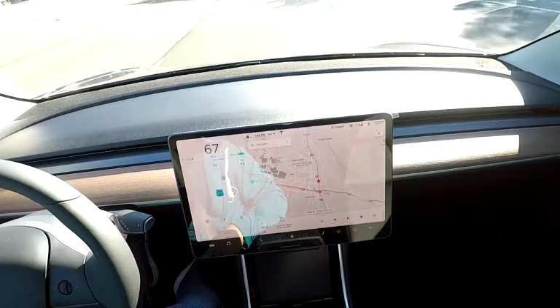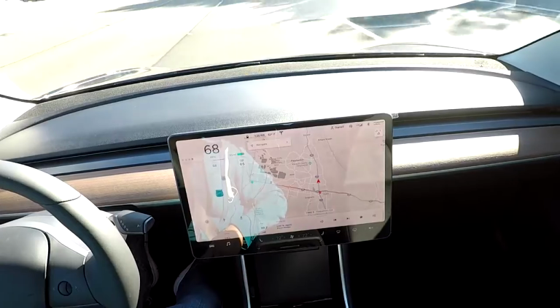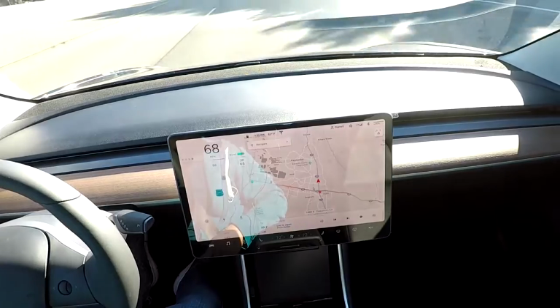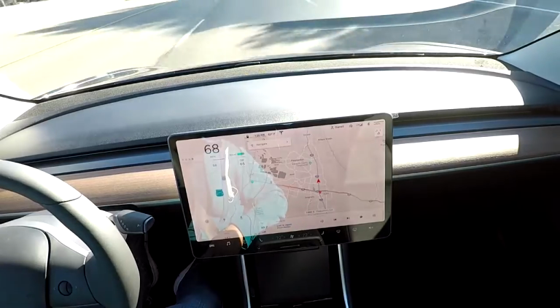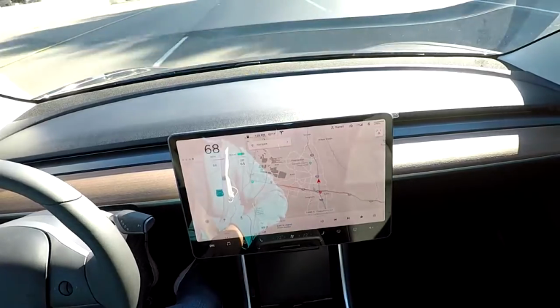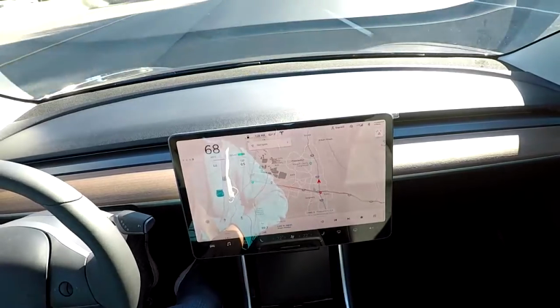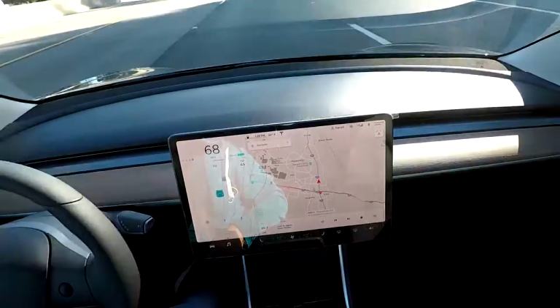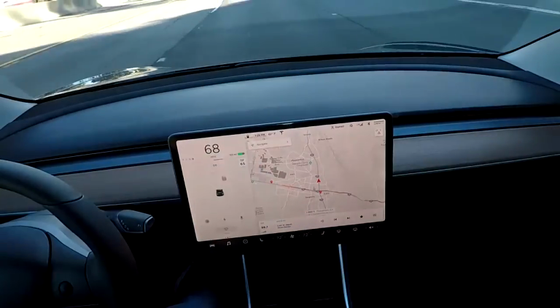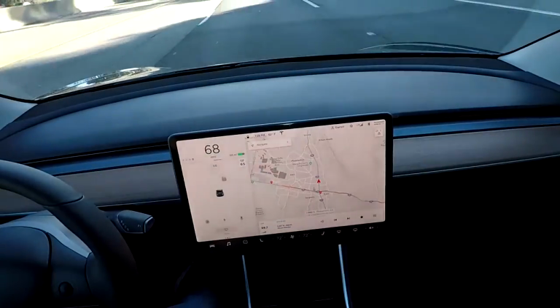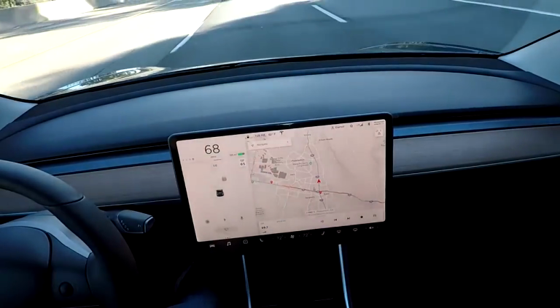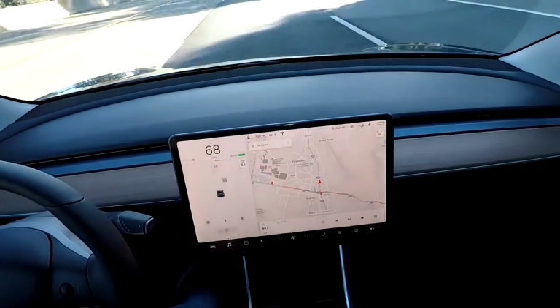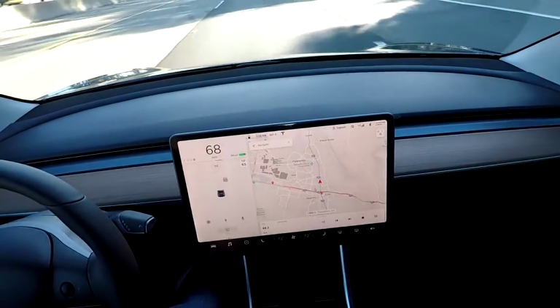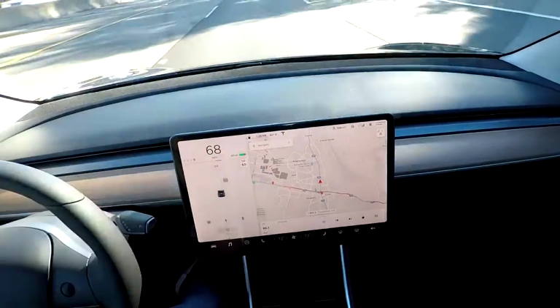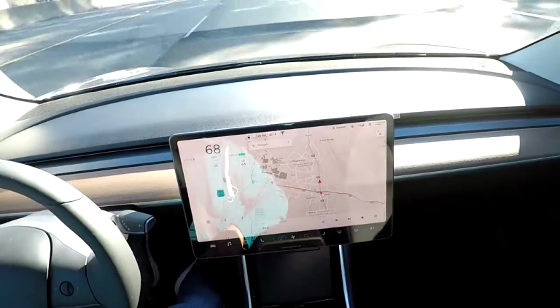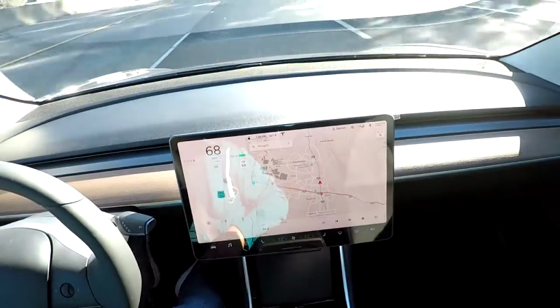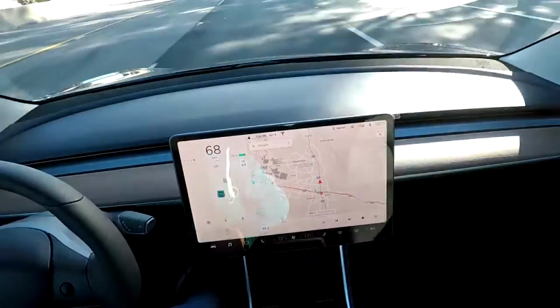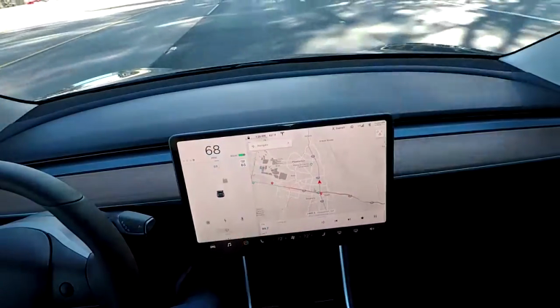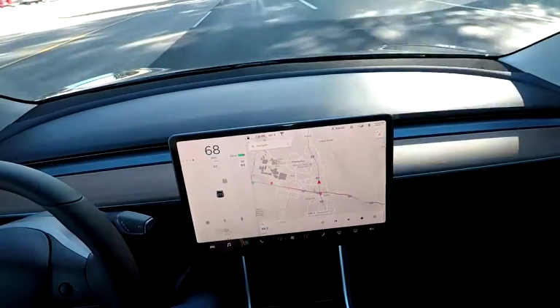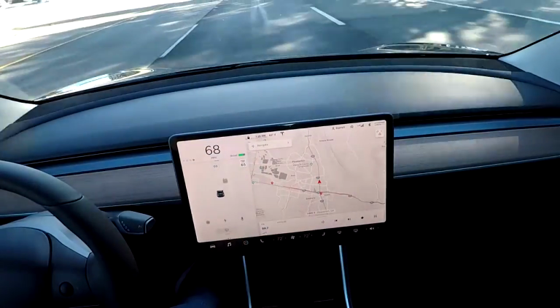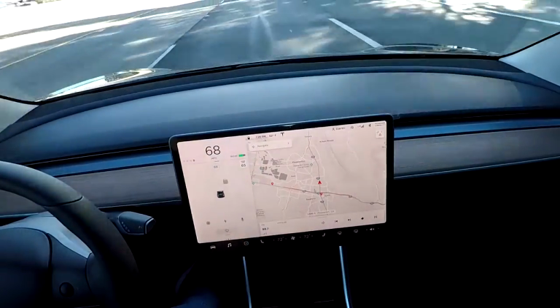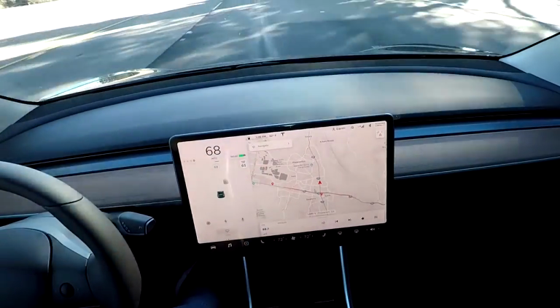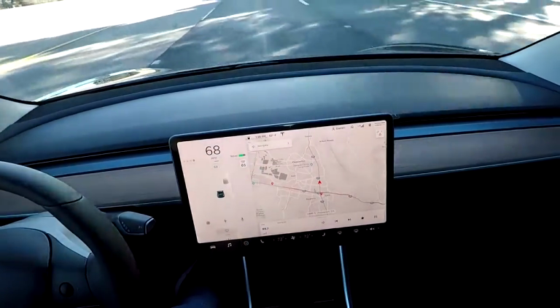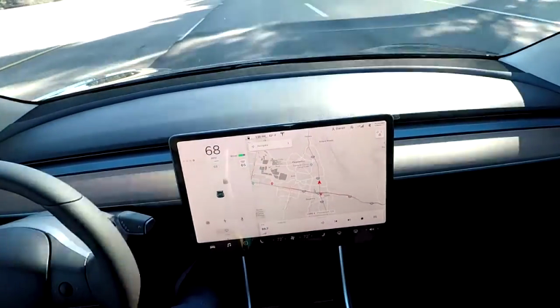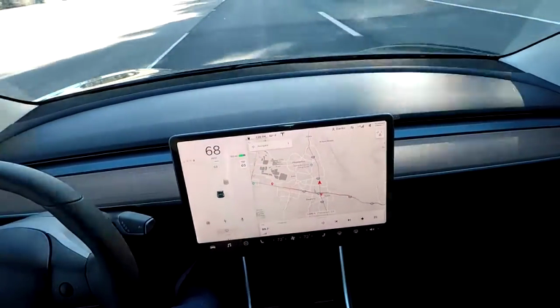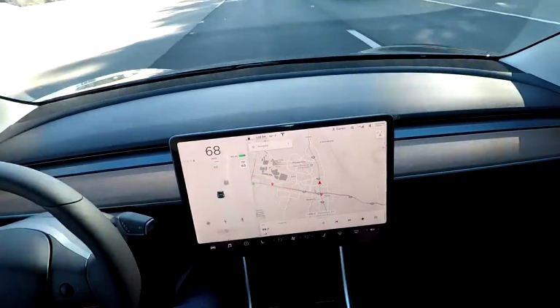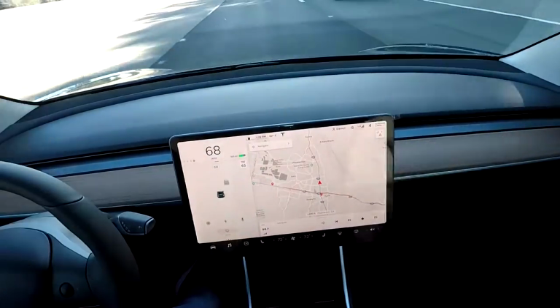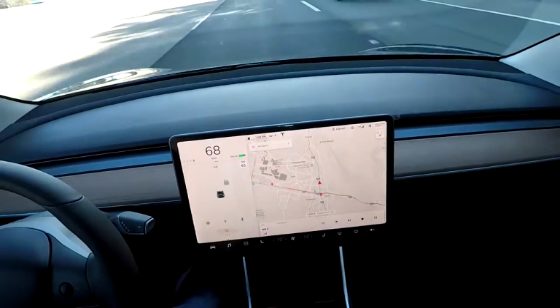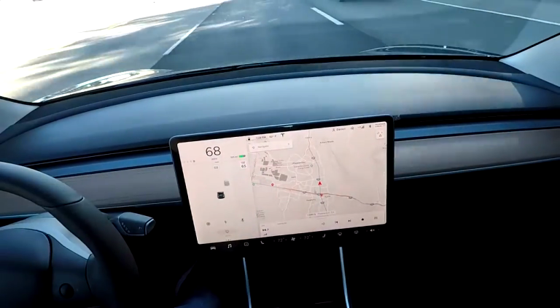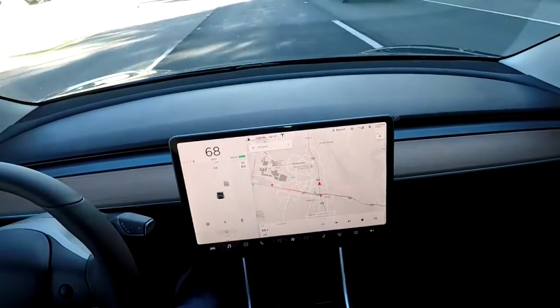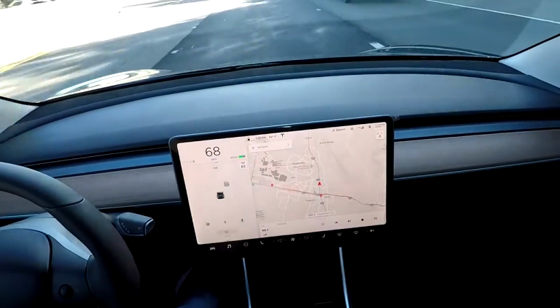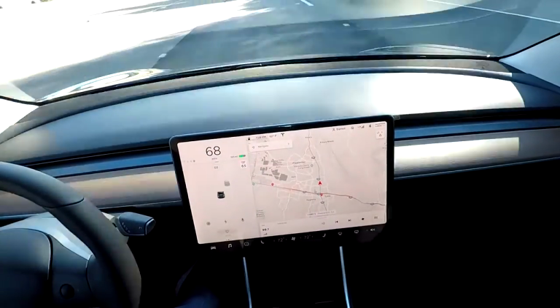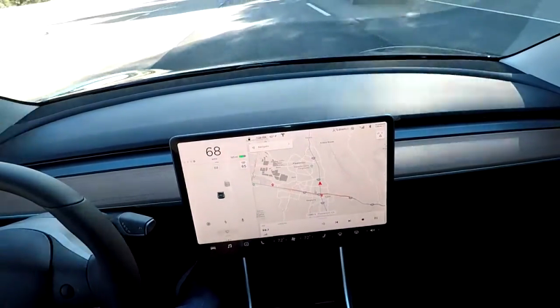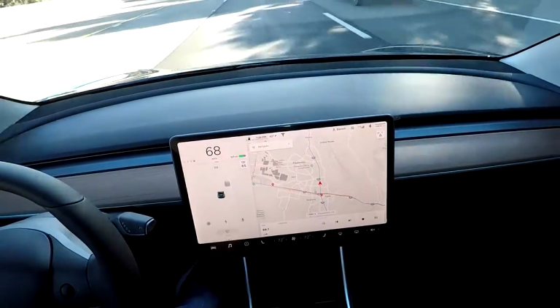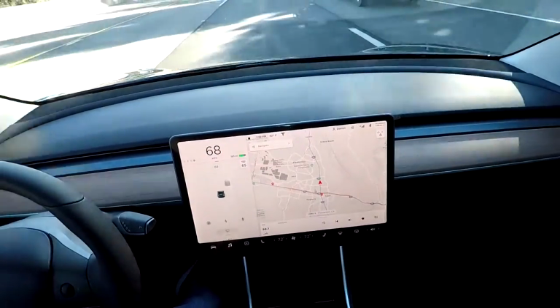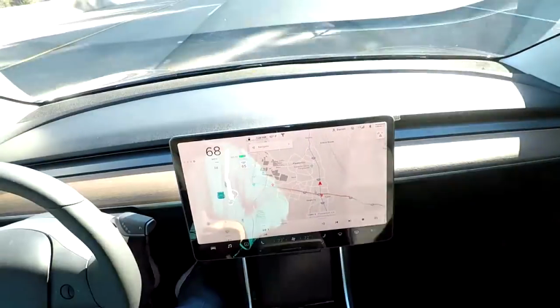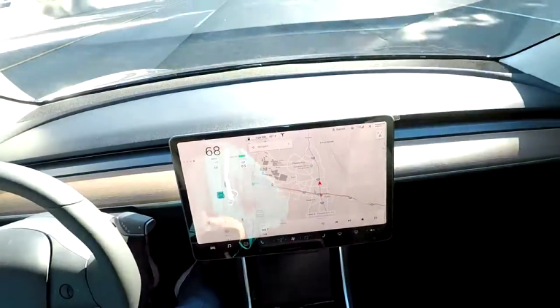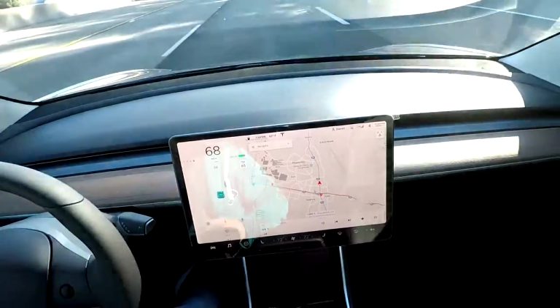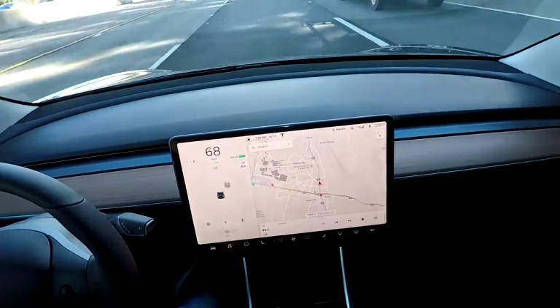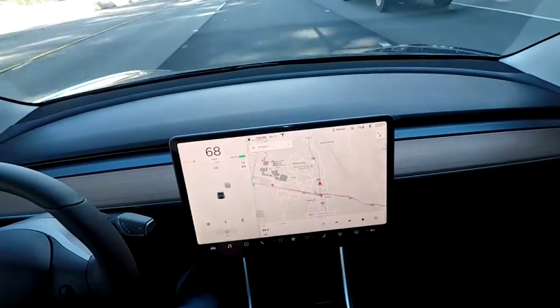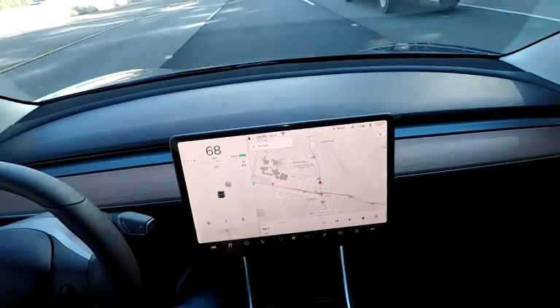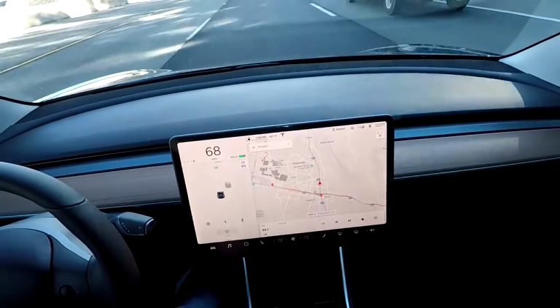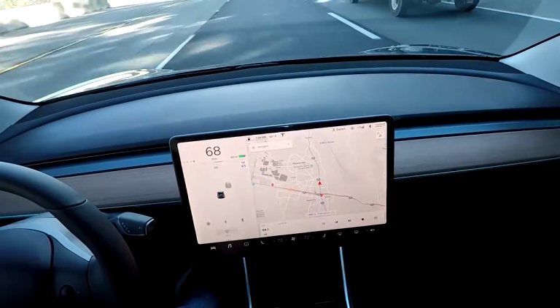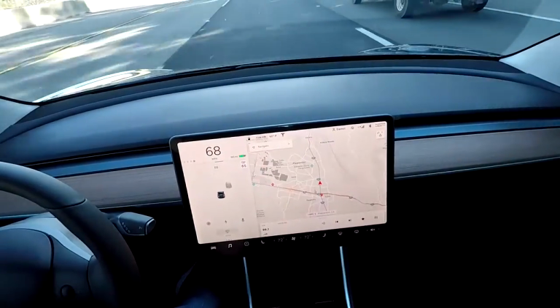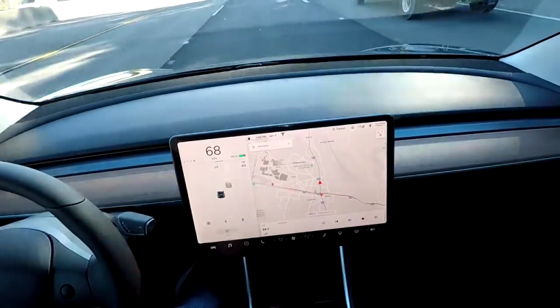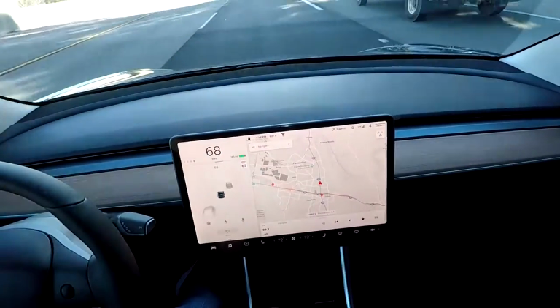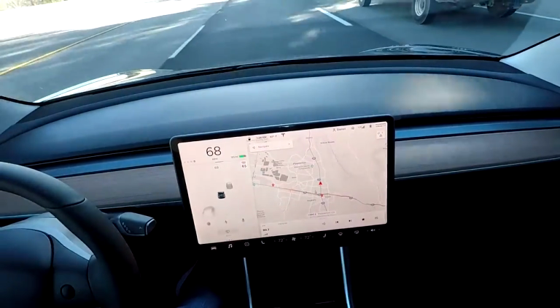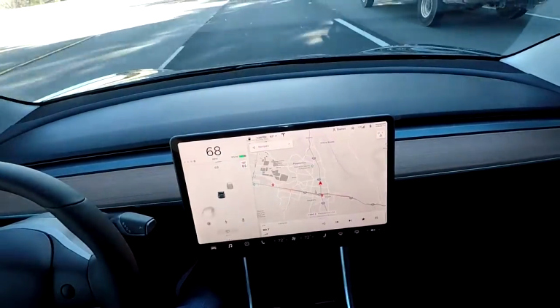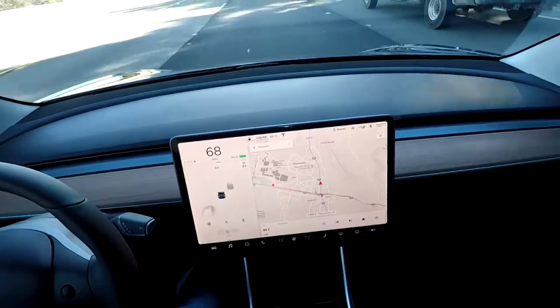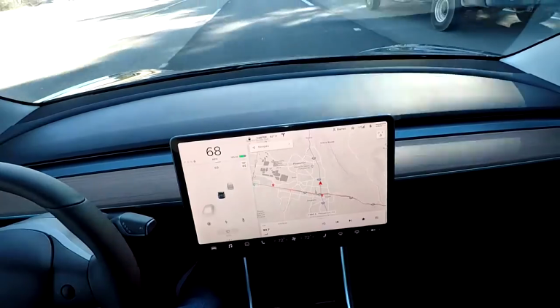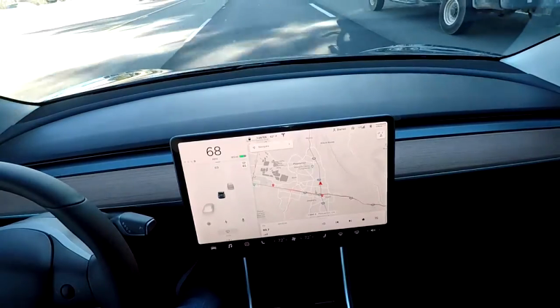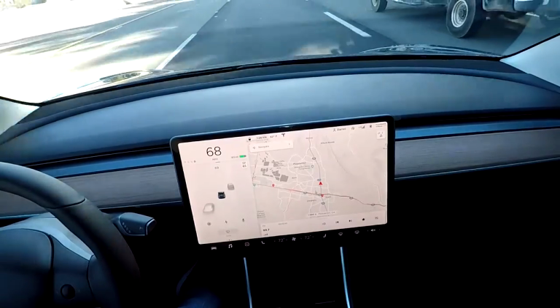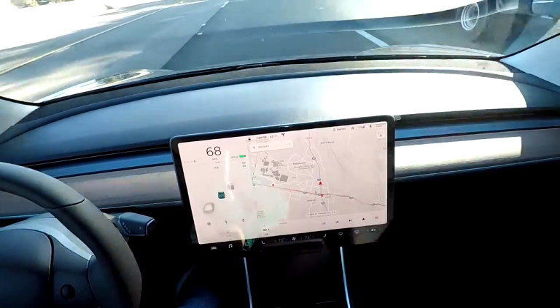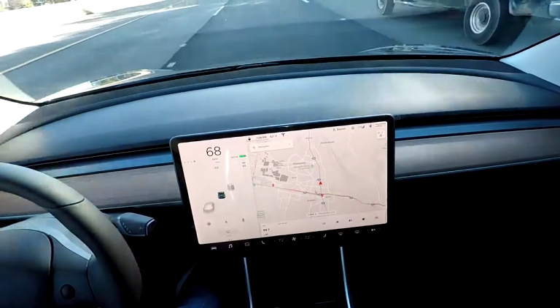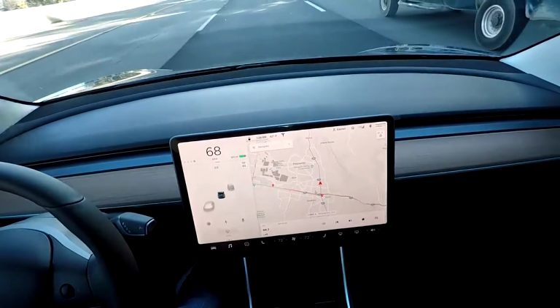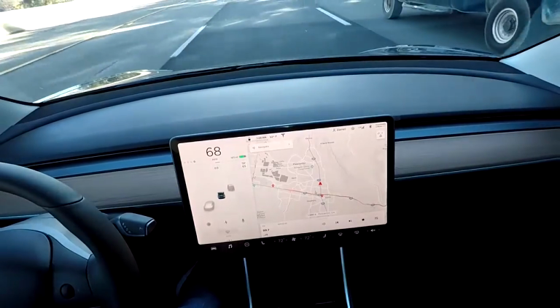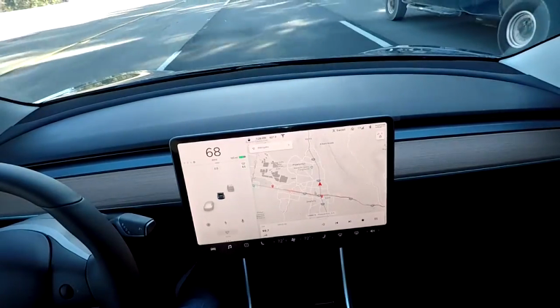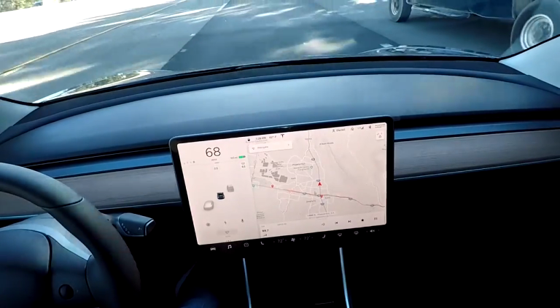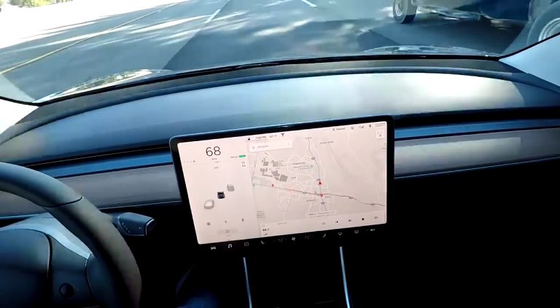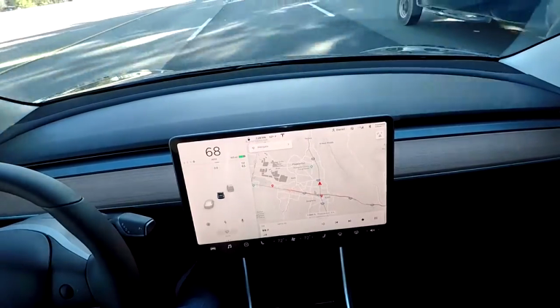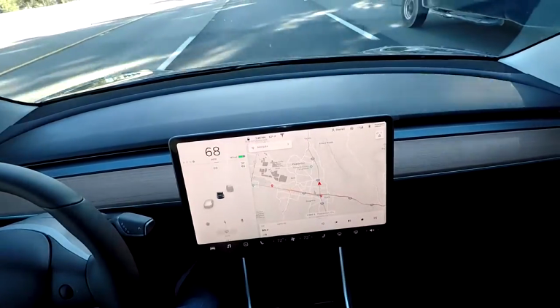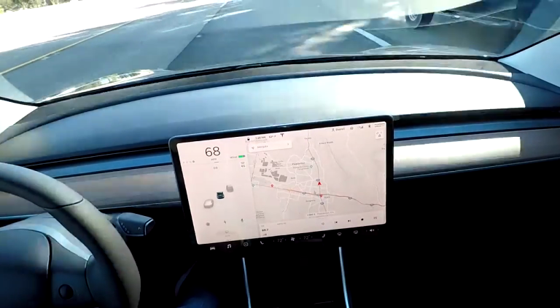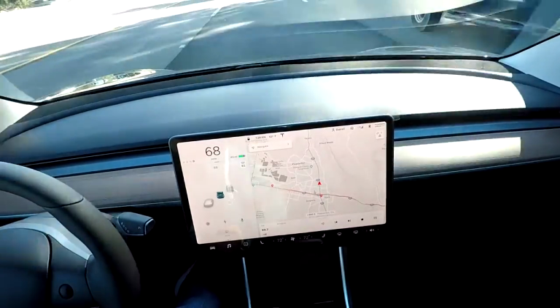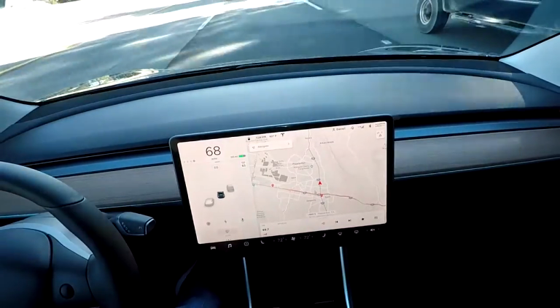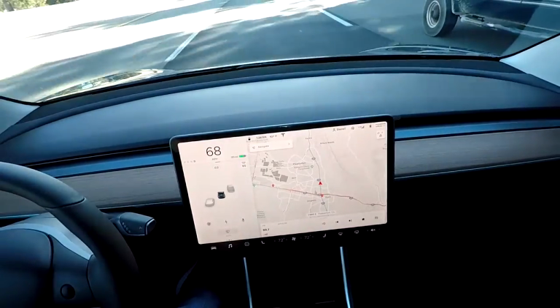Hey guys, today I'm going to show you how to use cruise control on a non-autopilot Model 3. So if you're interested, stay tuned.